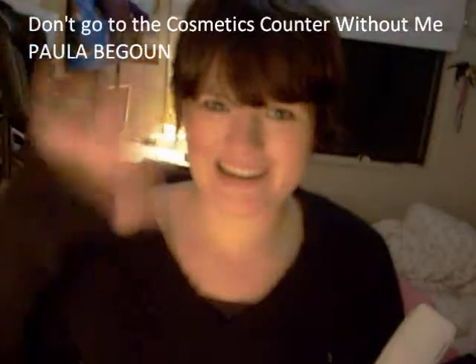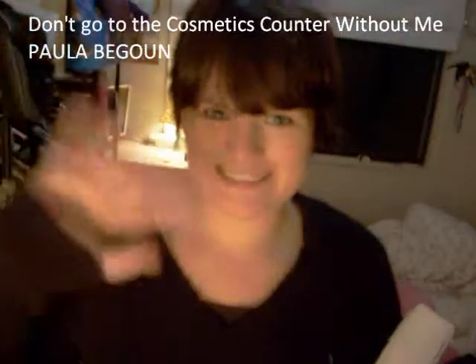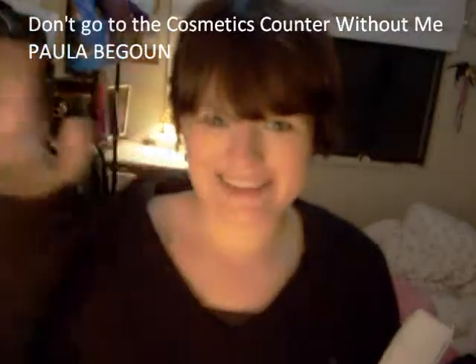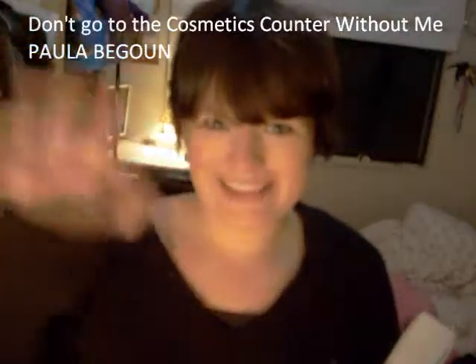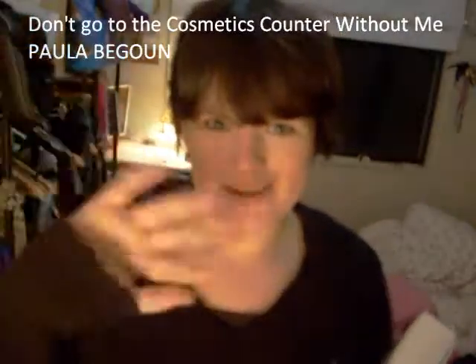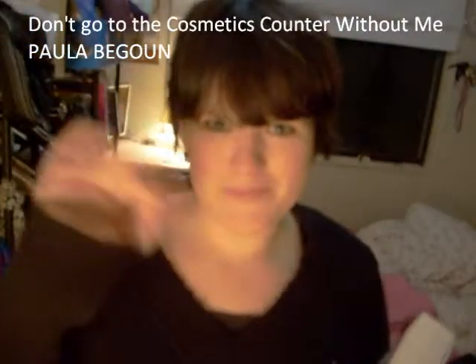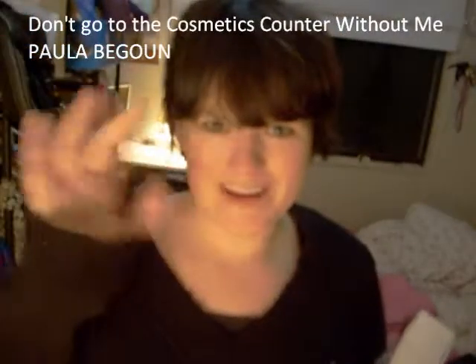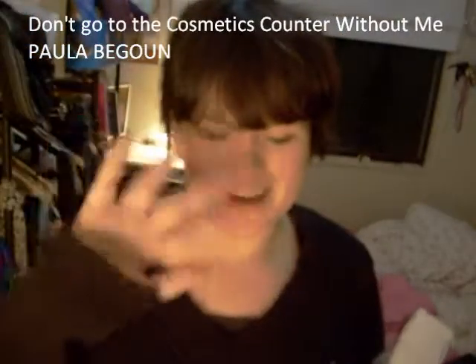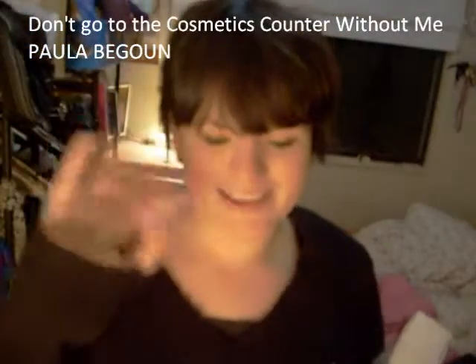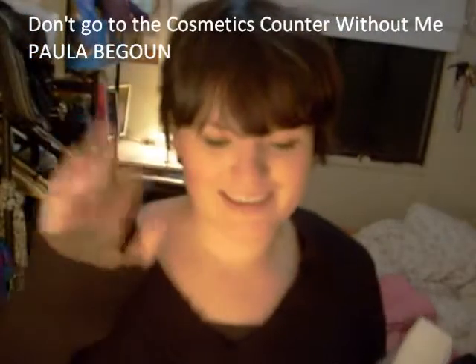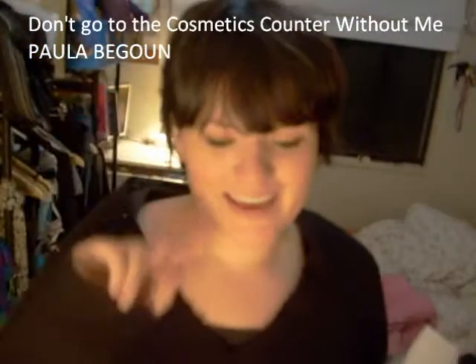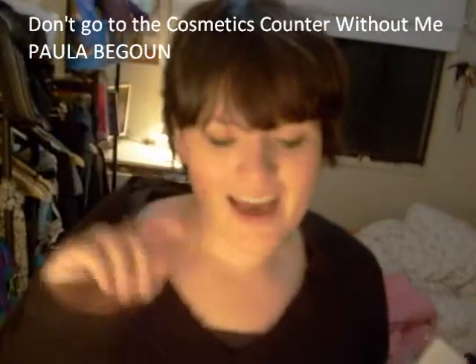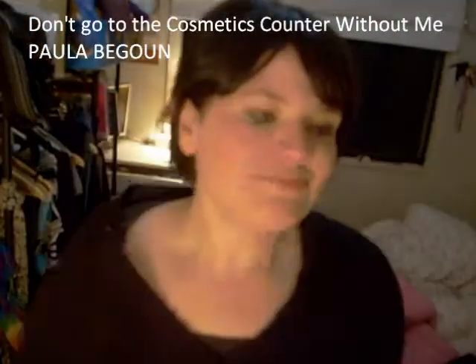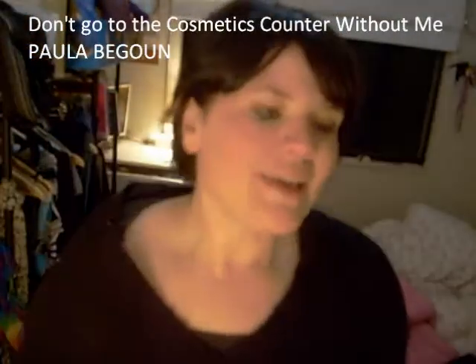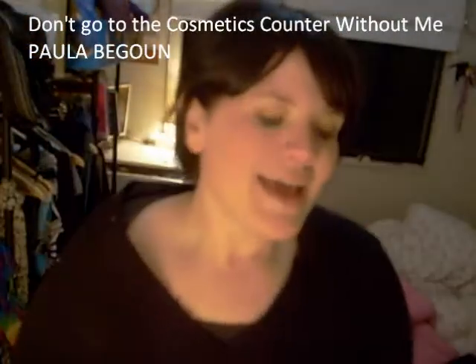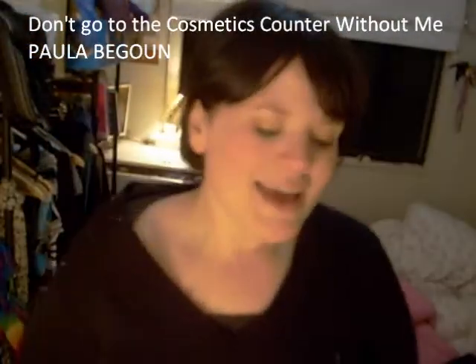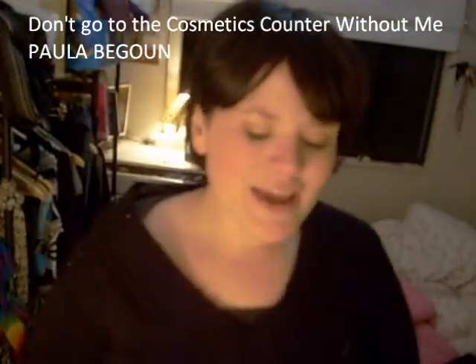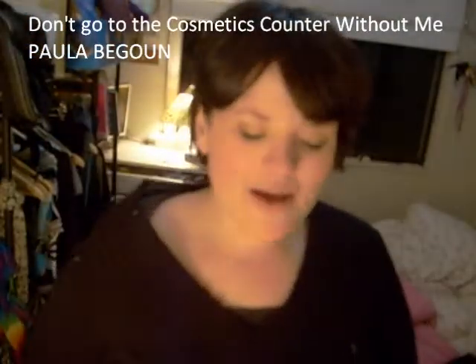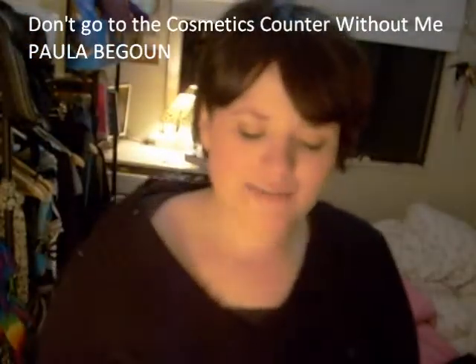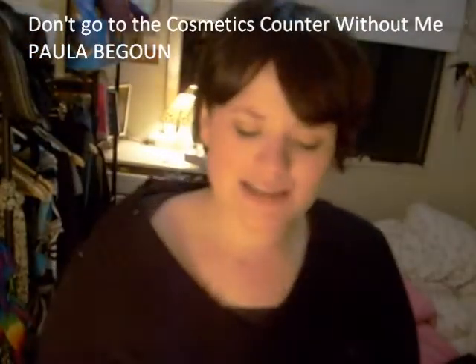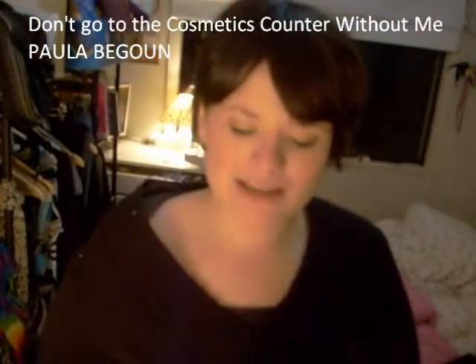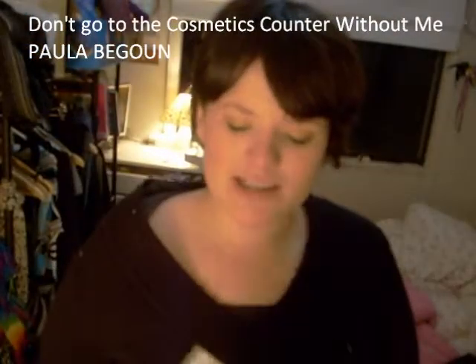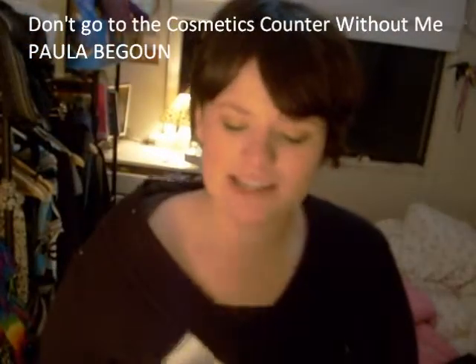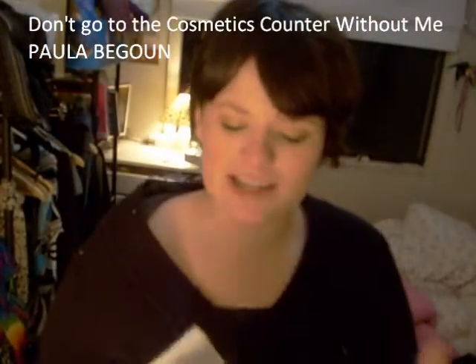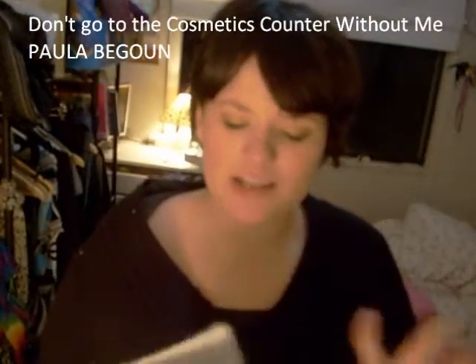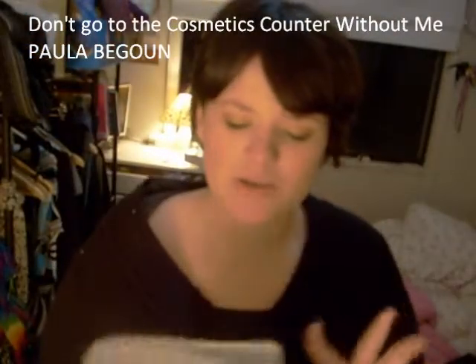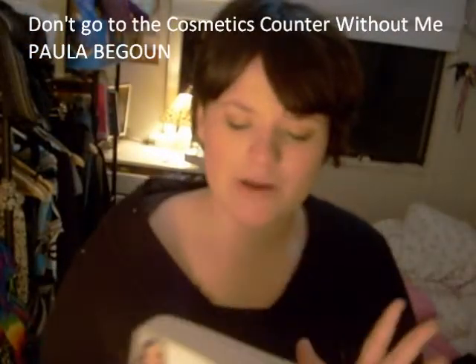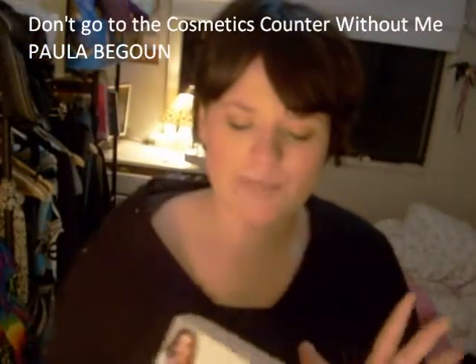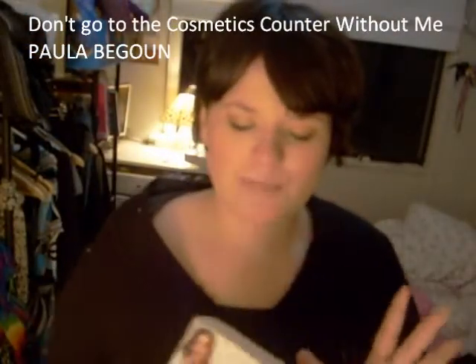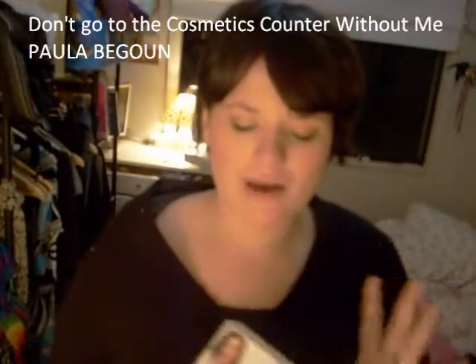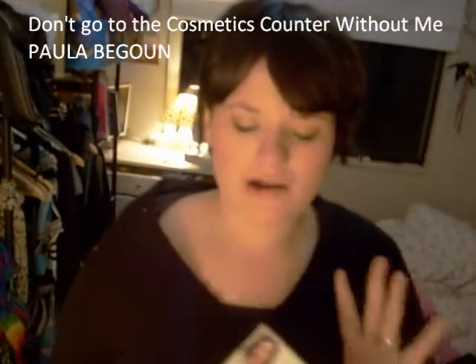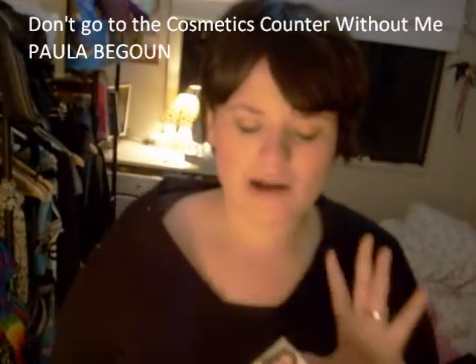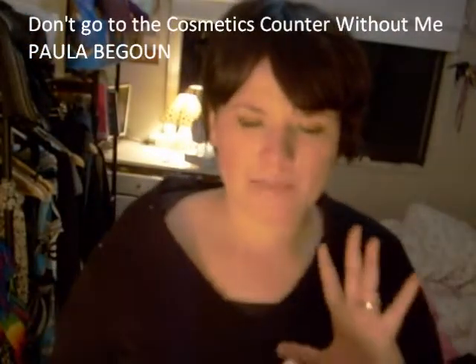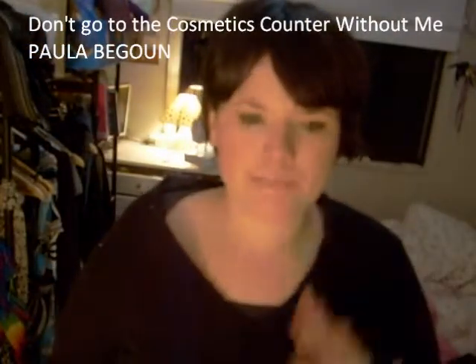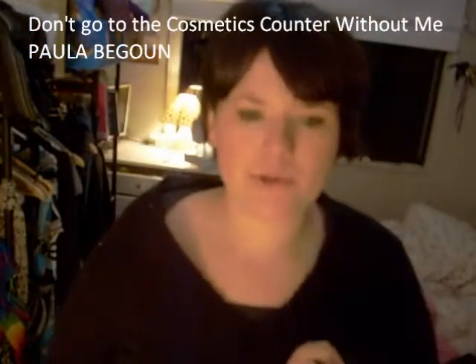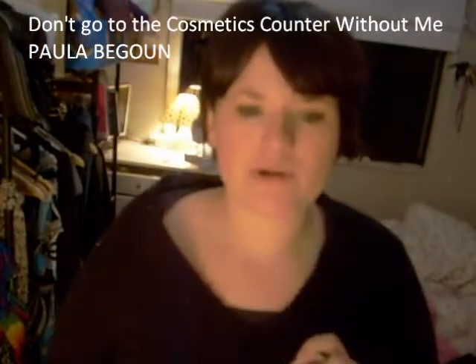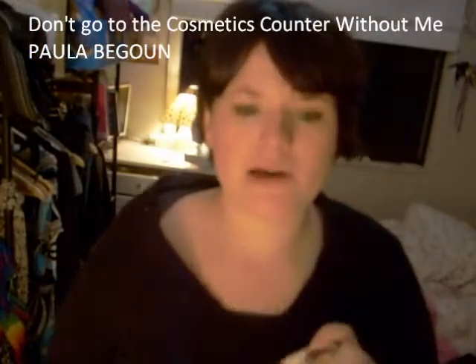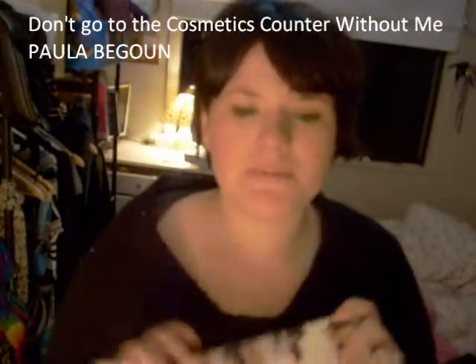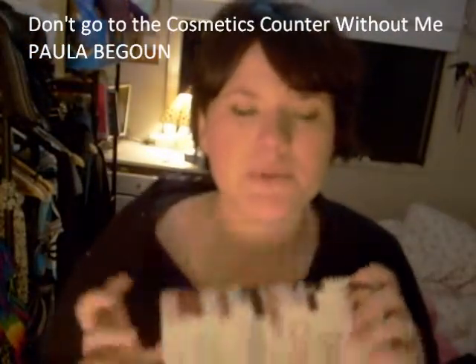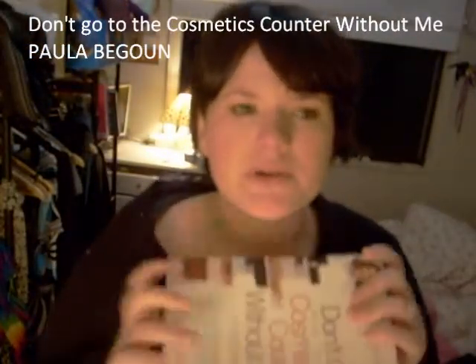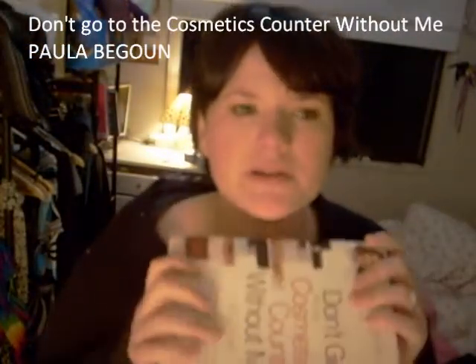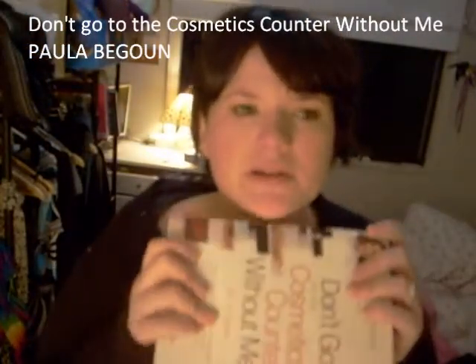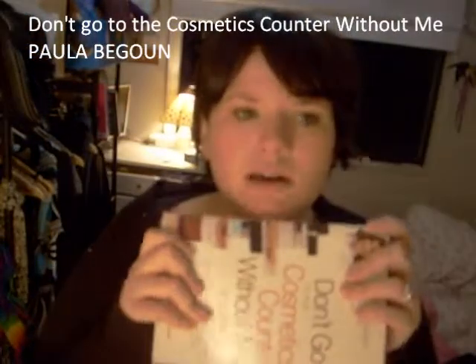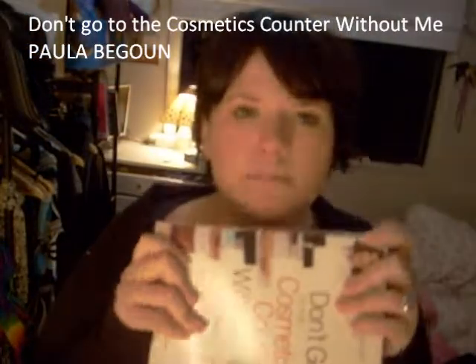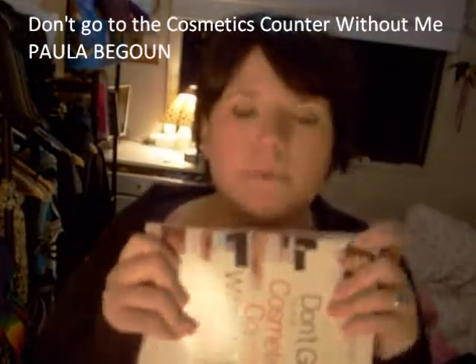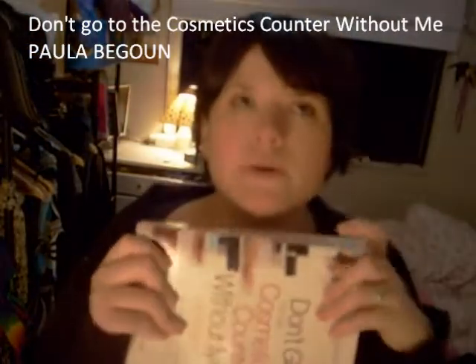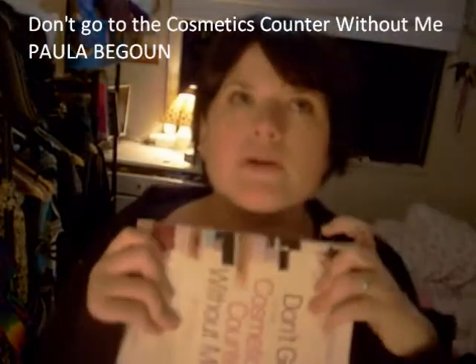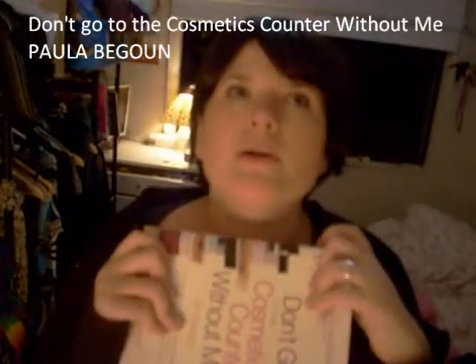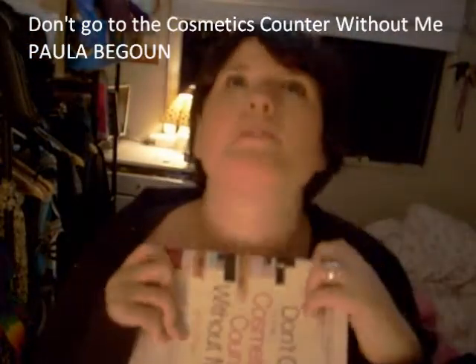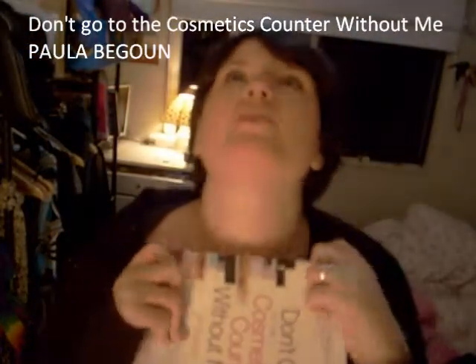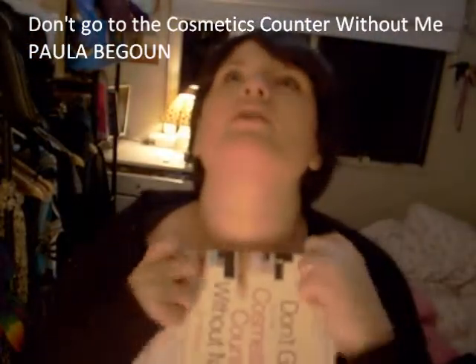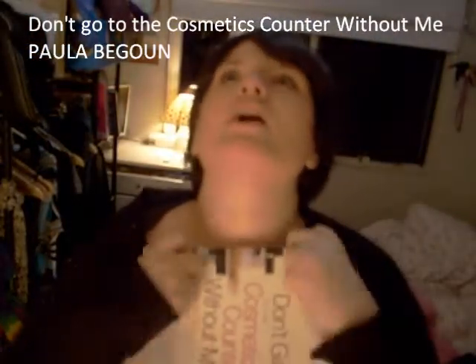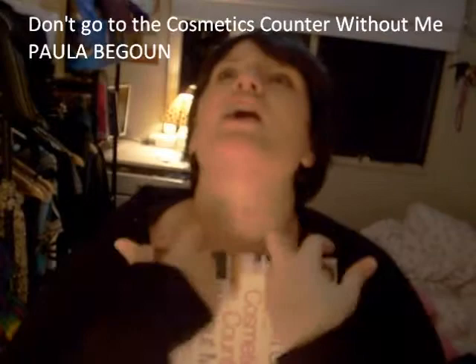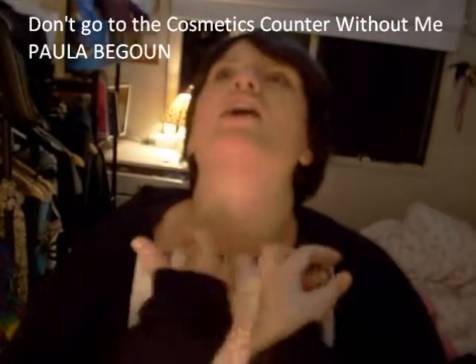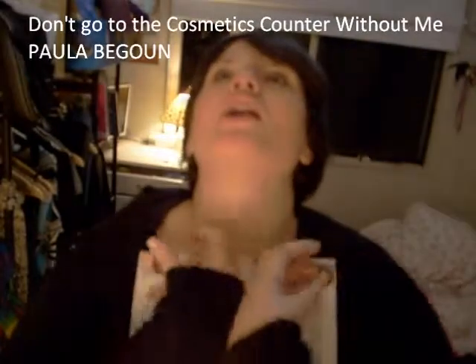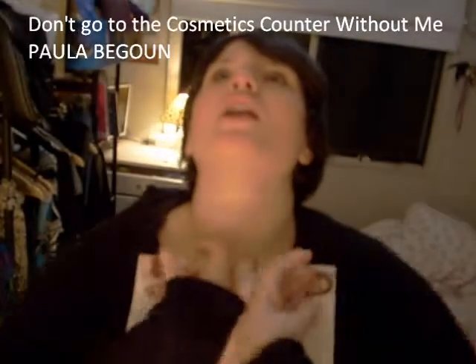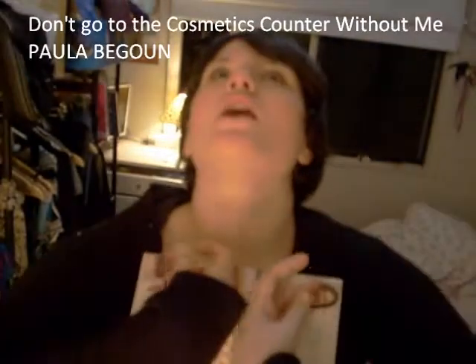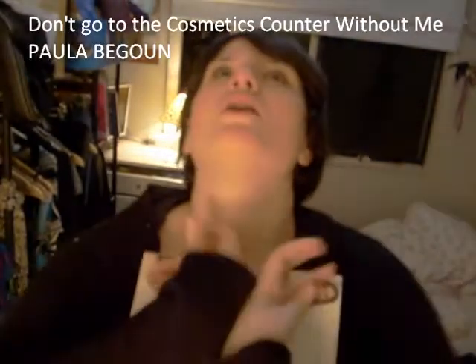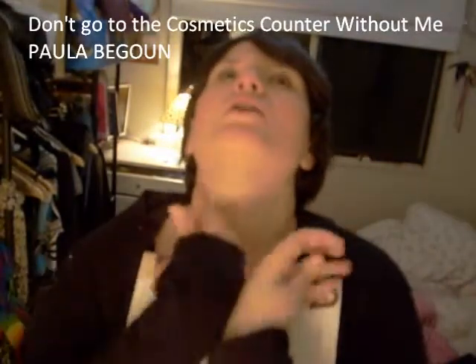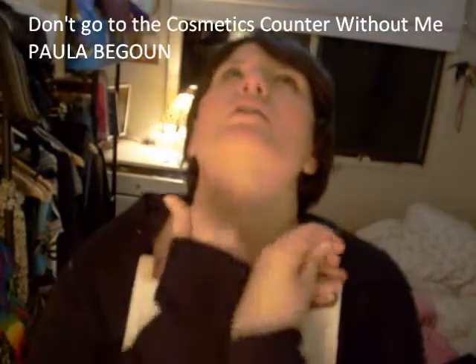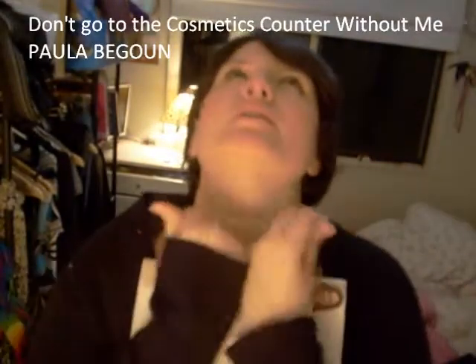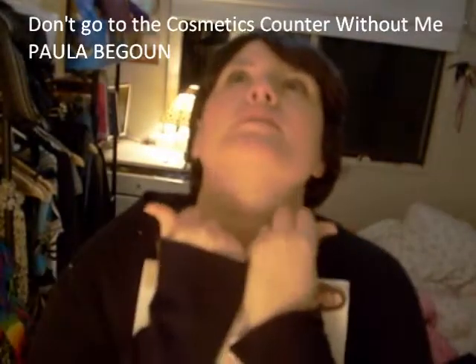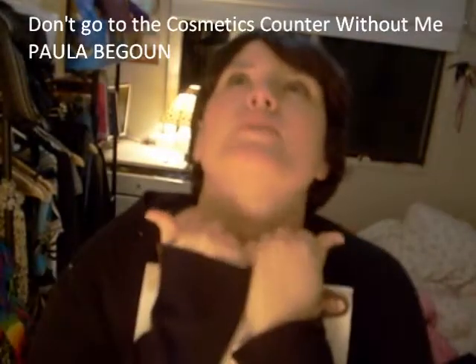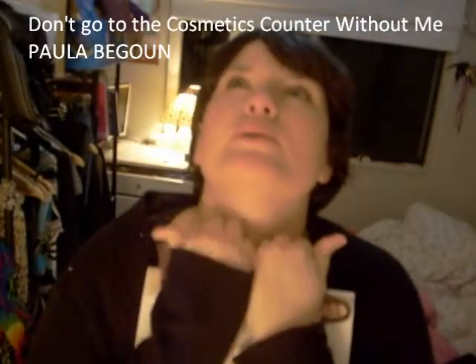Hello my darlings. Anyhow, I'm just here to tell you about a book I bought — a glorious book.